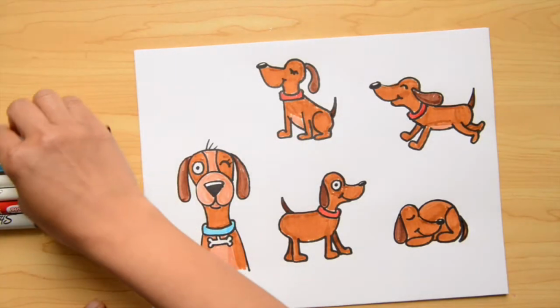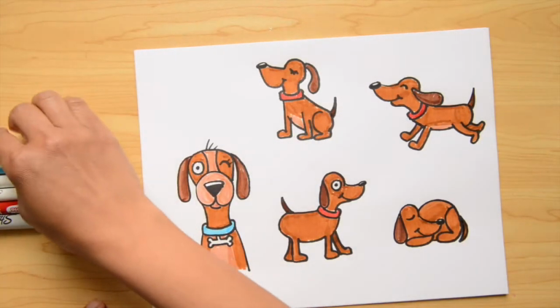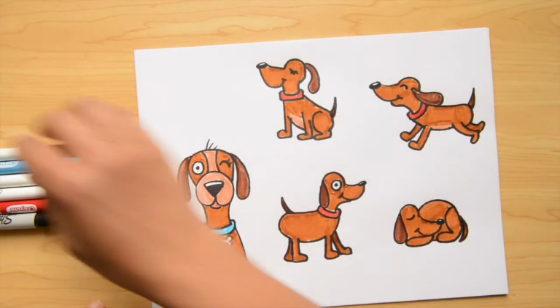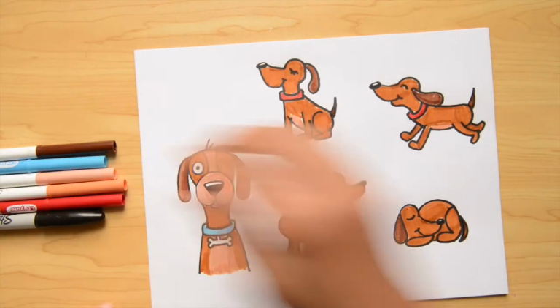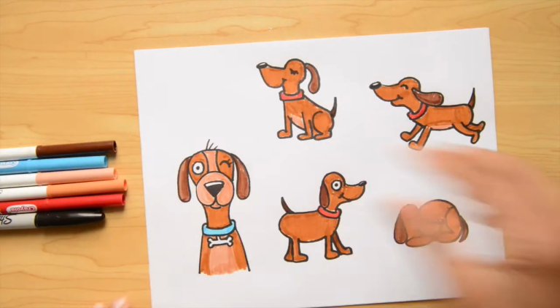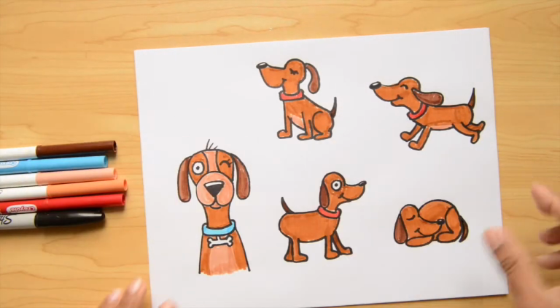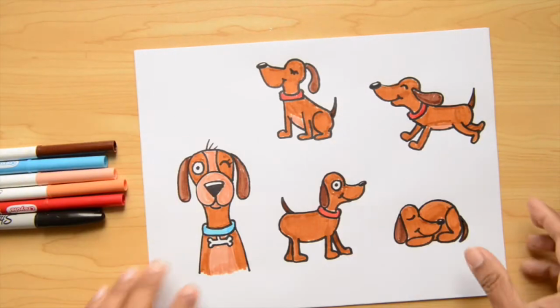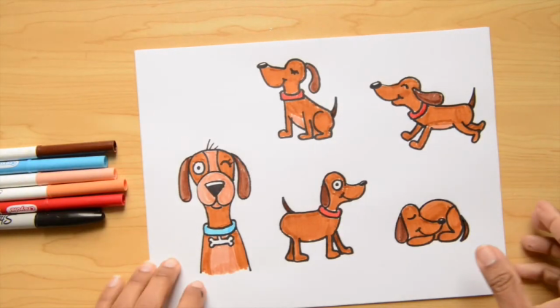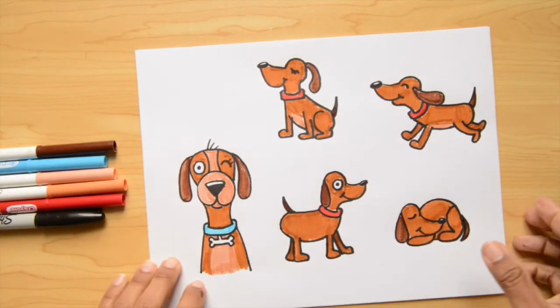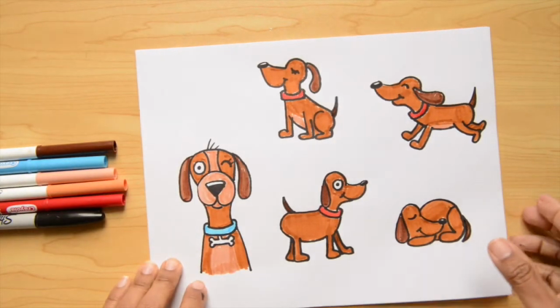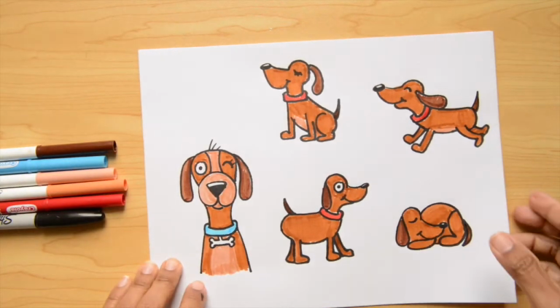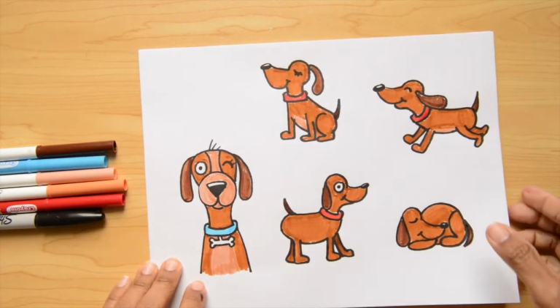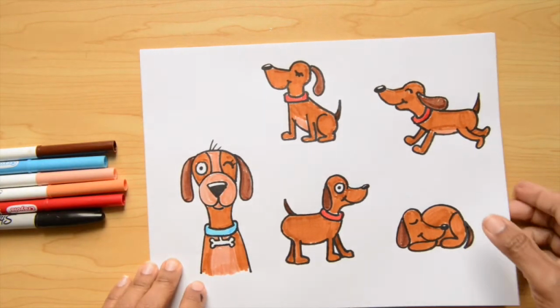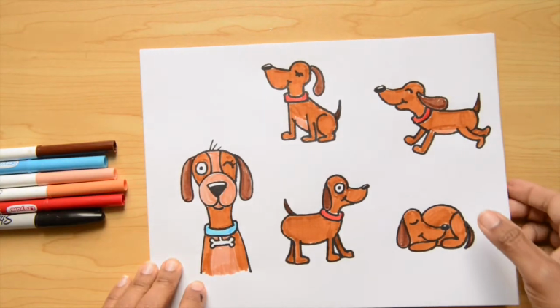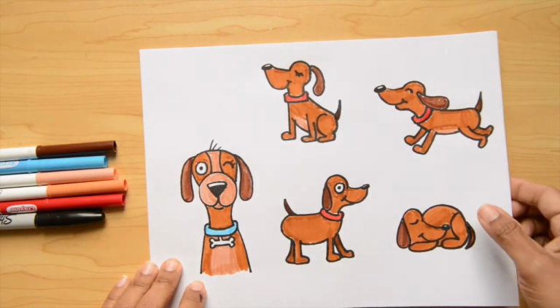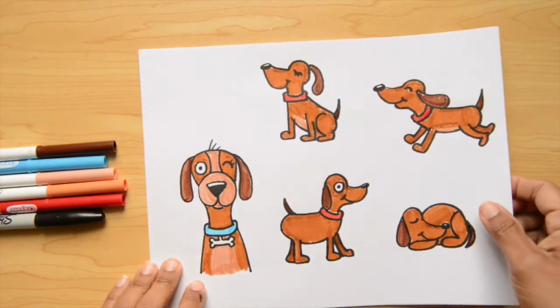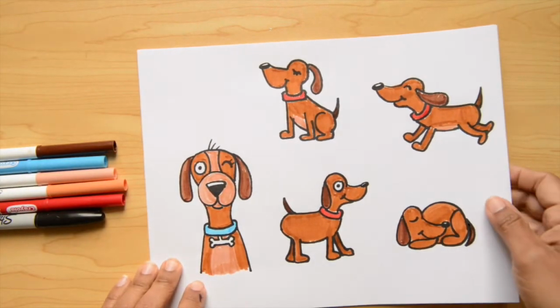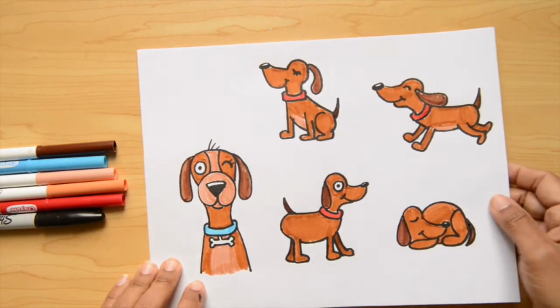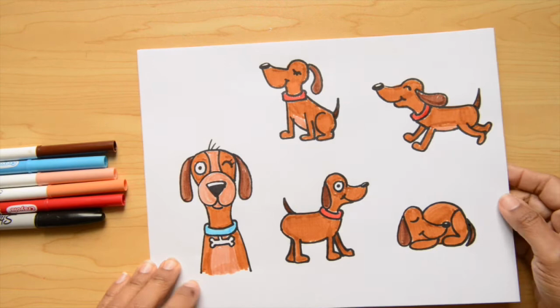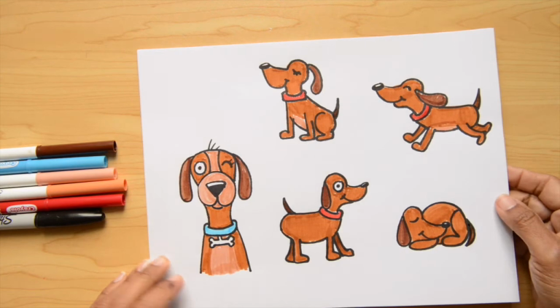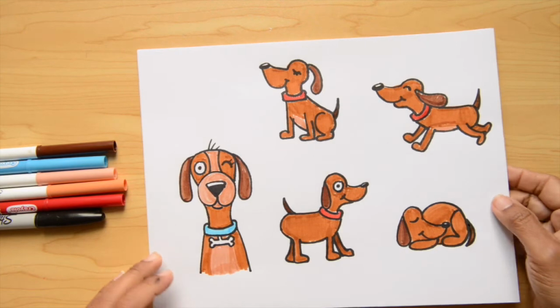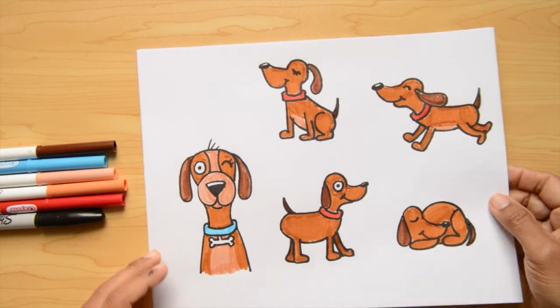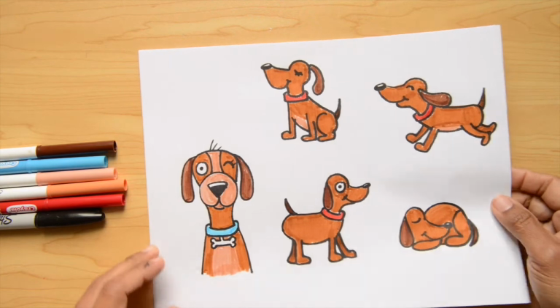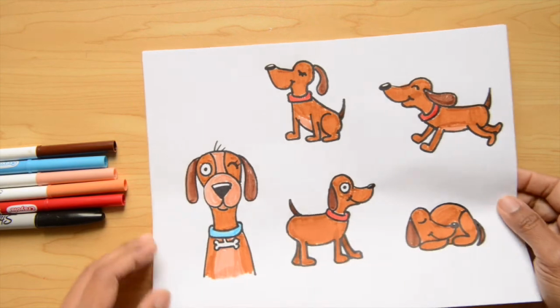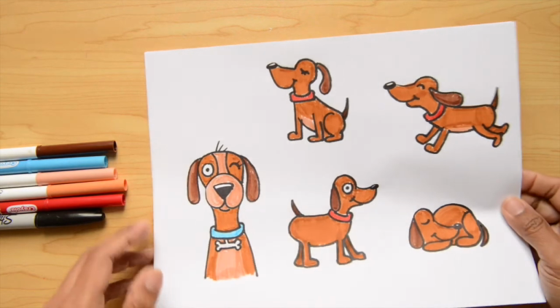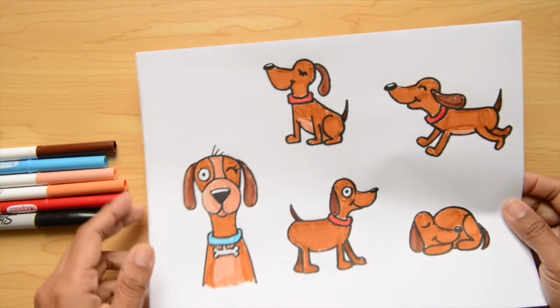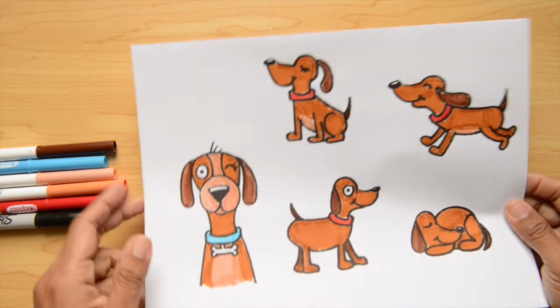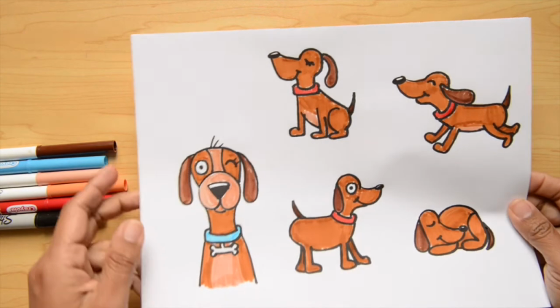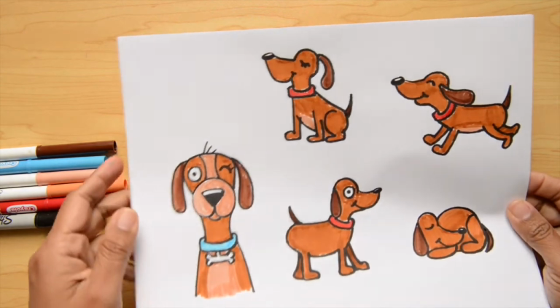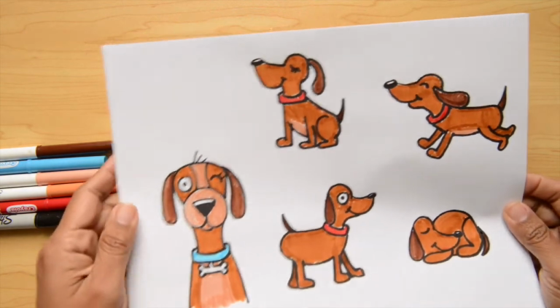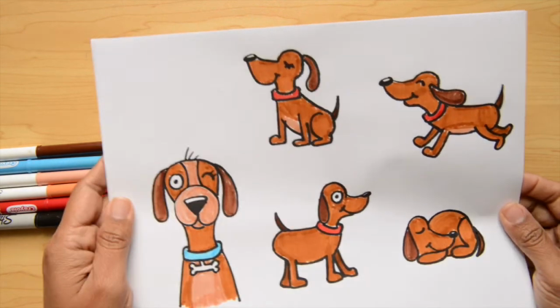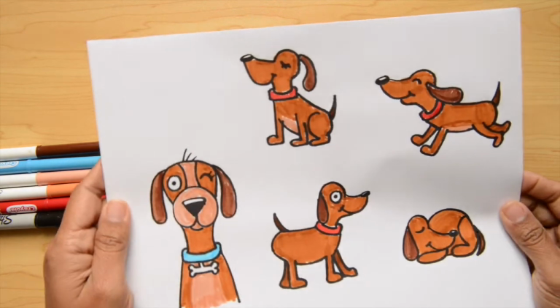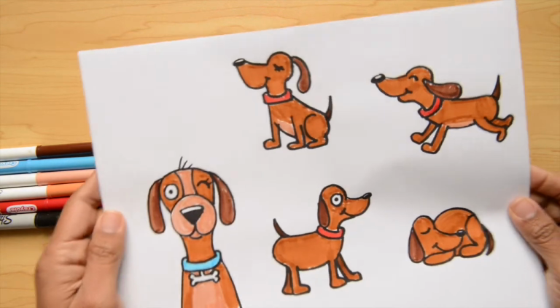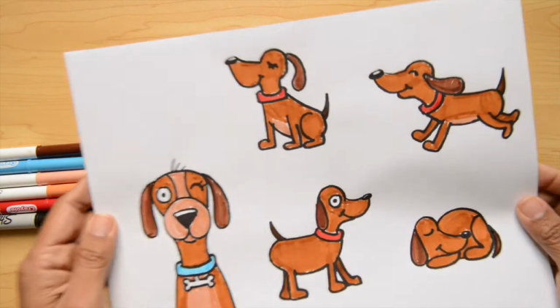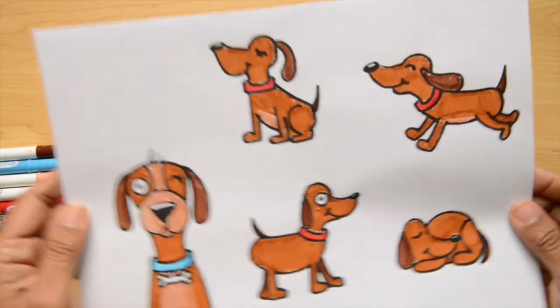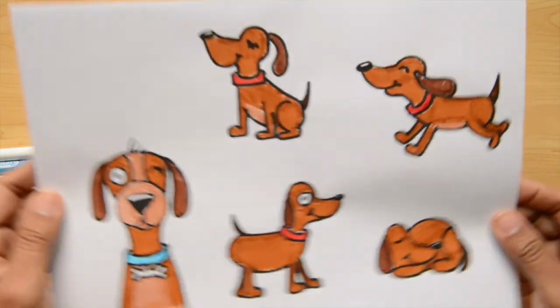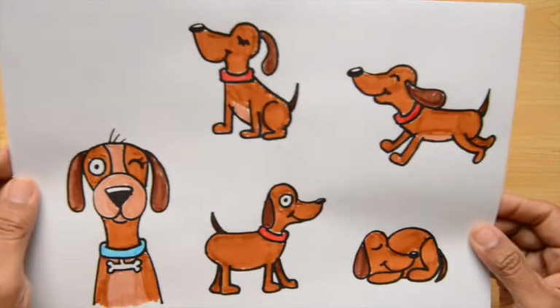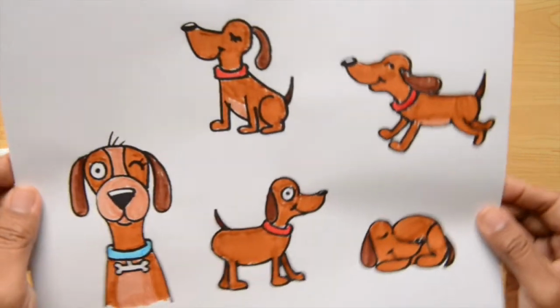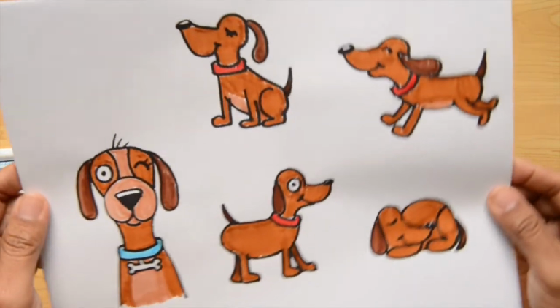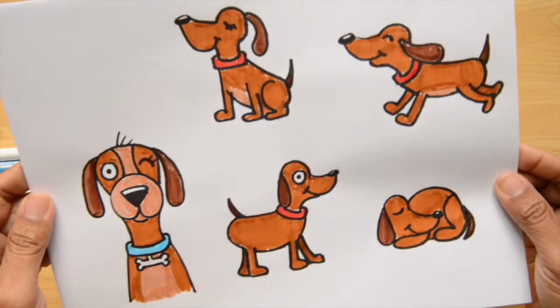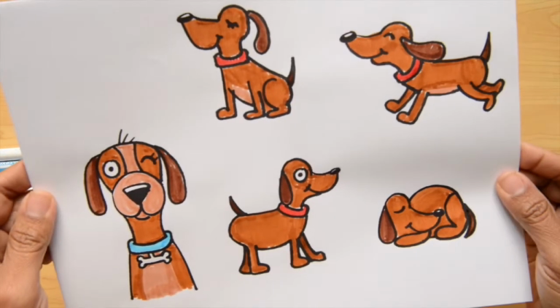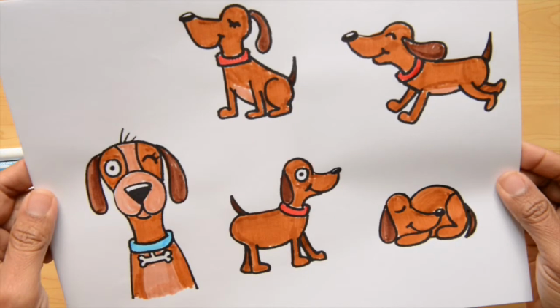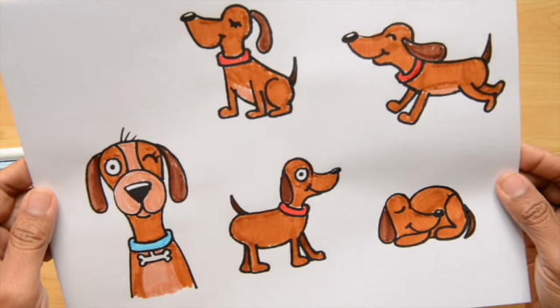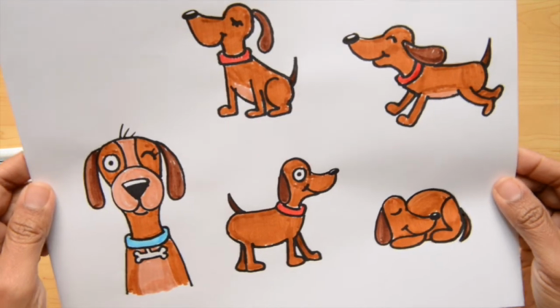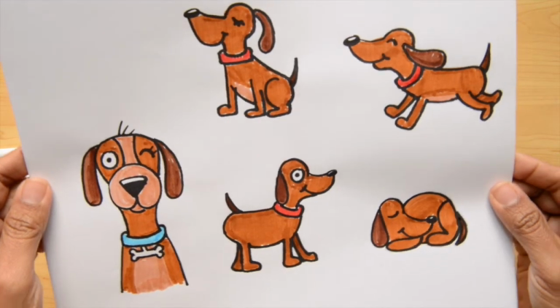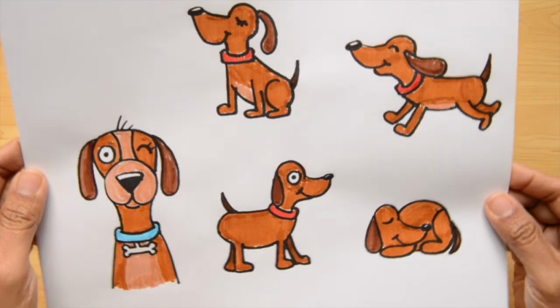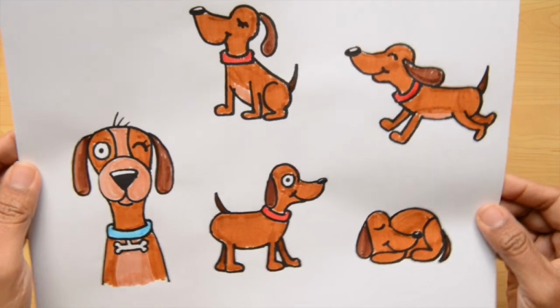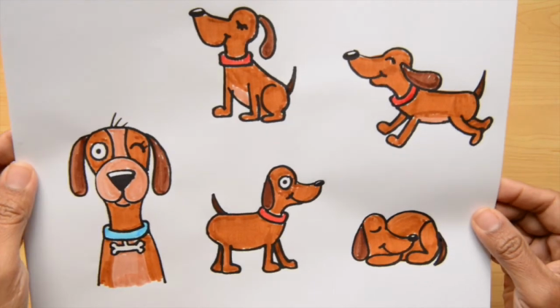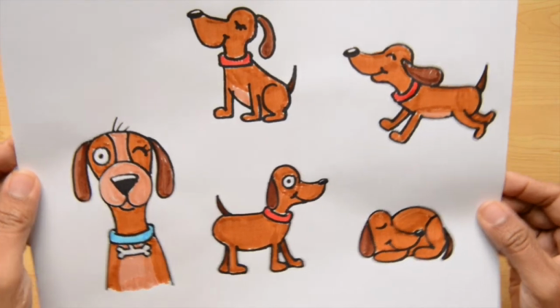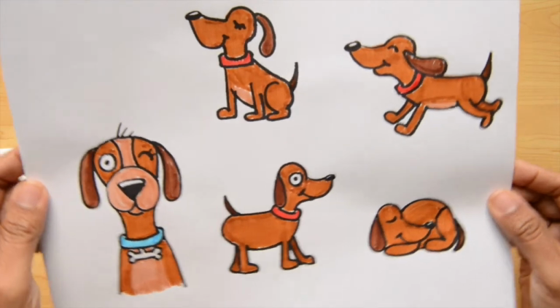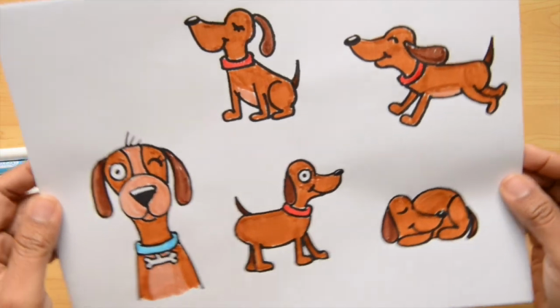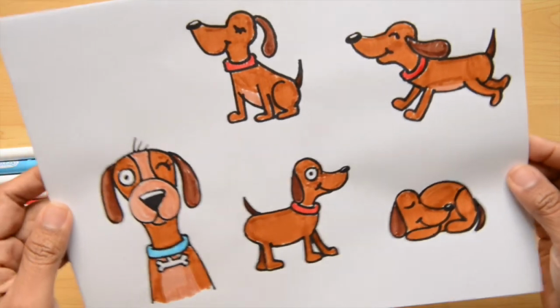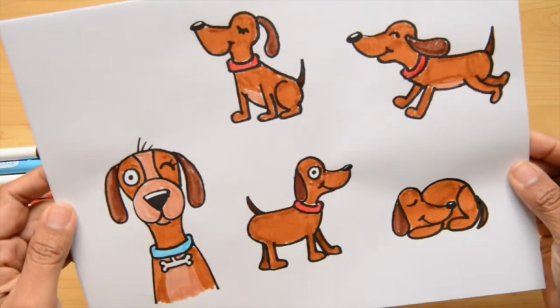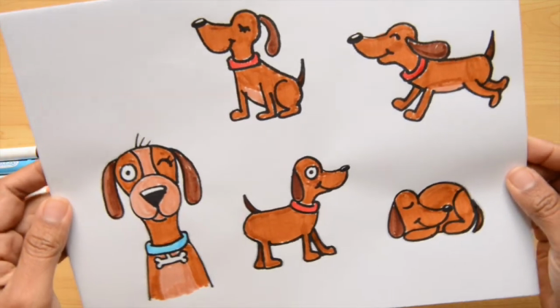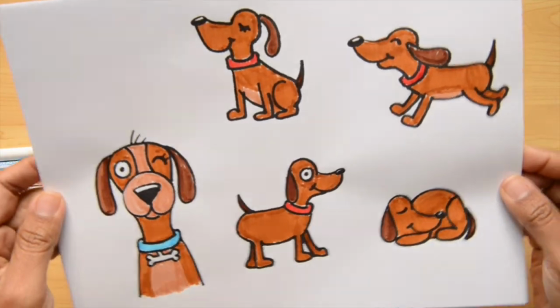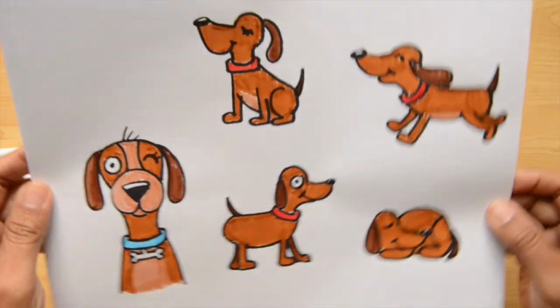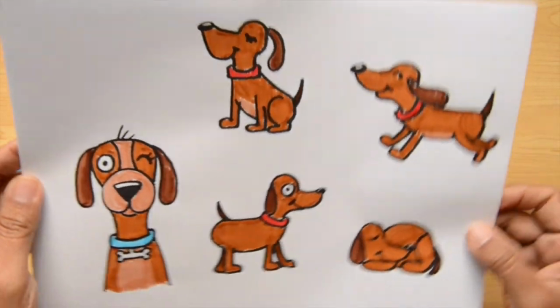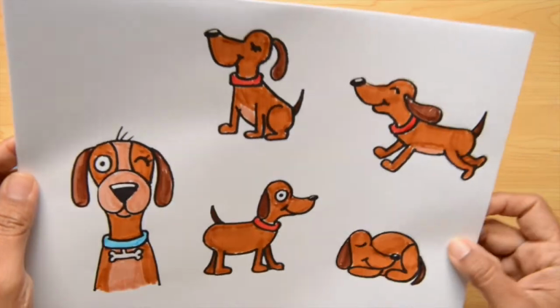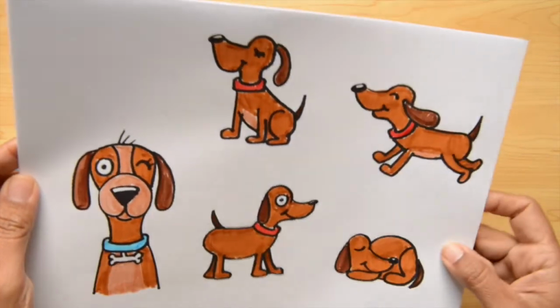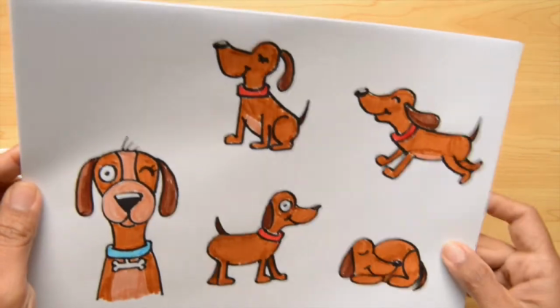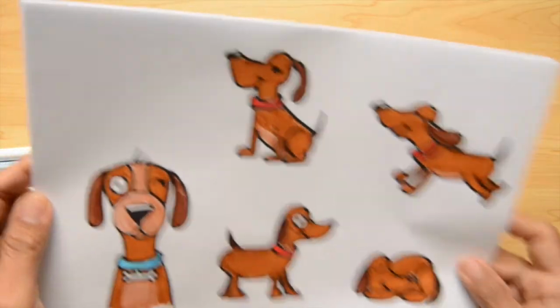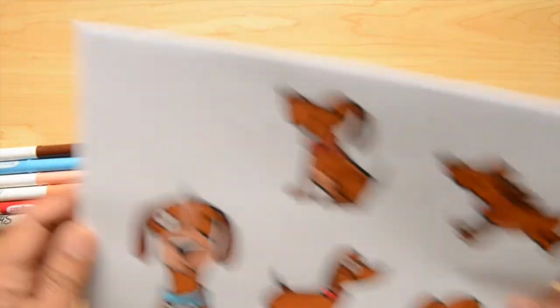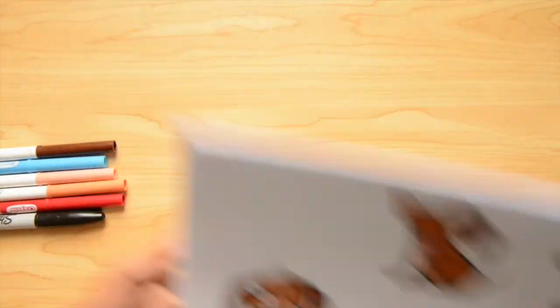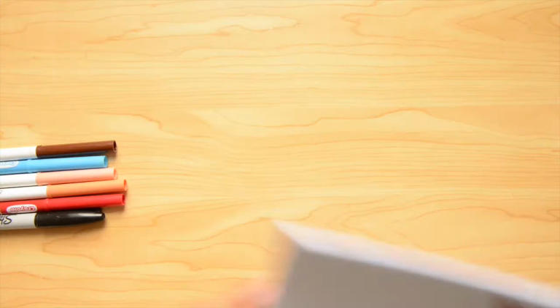Hello Little Artists, today we are drawing a funny dog five different ways. Are you ready? Let's do this.